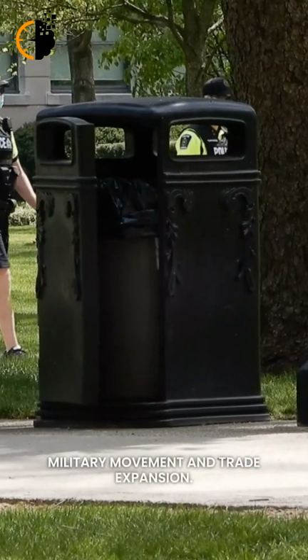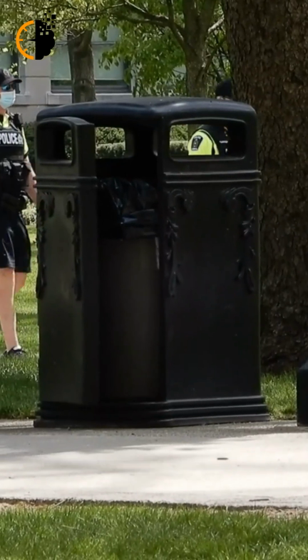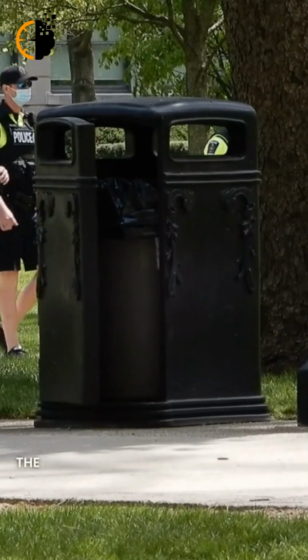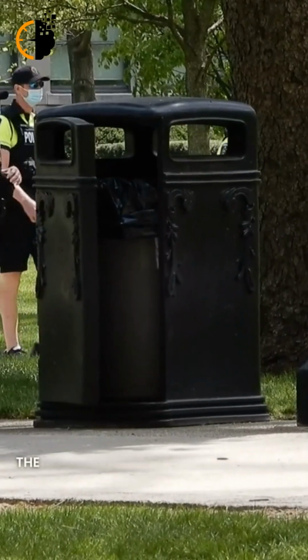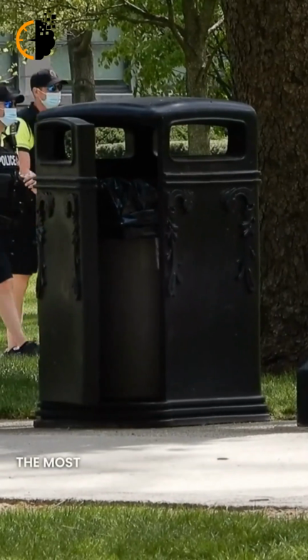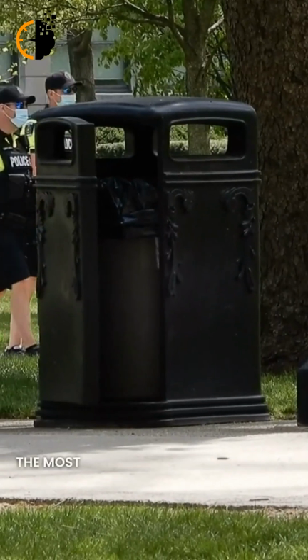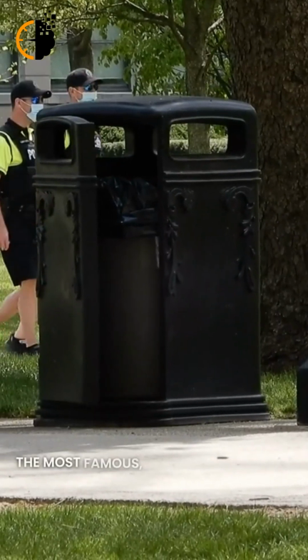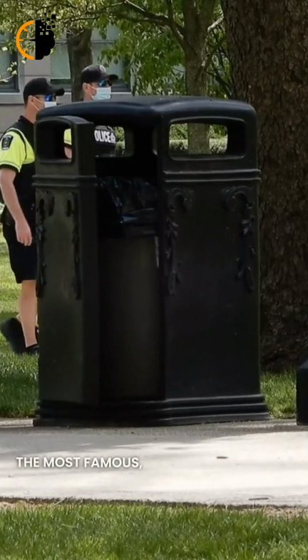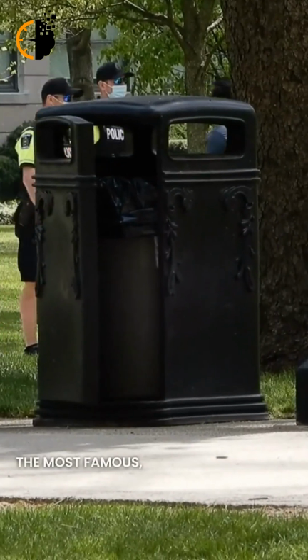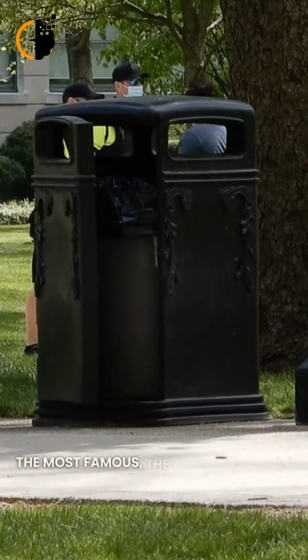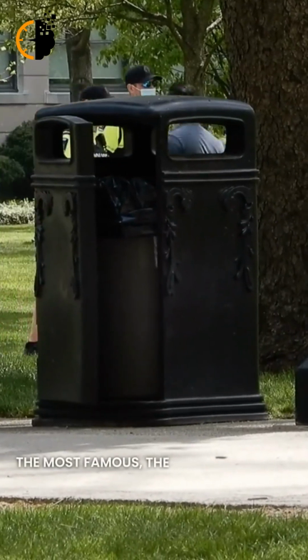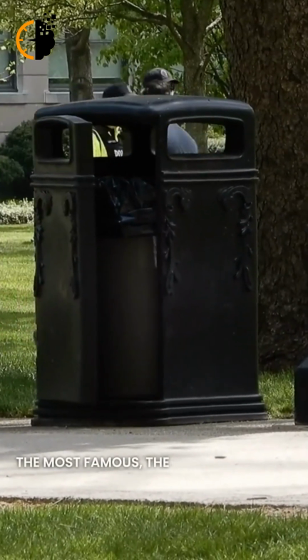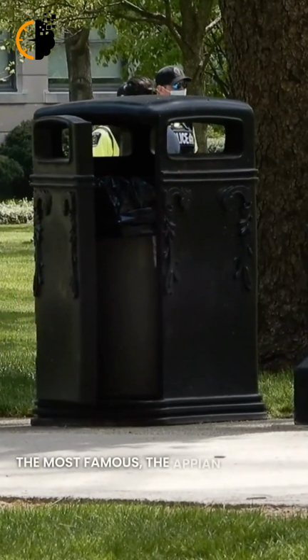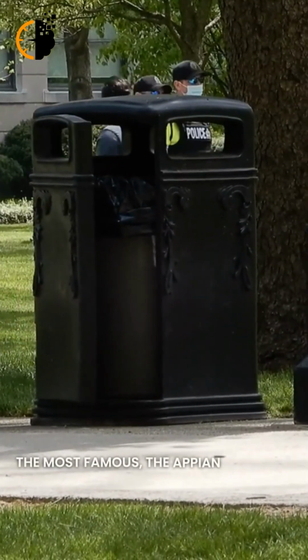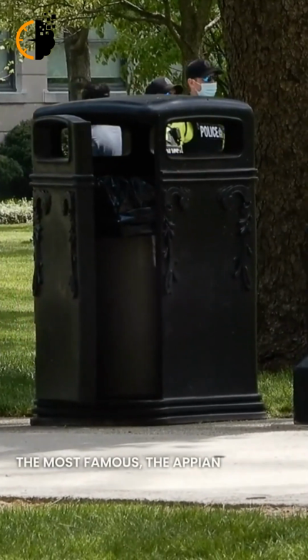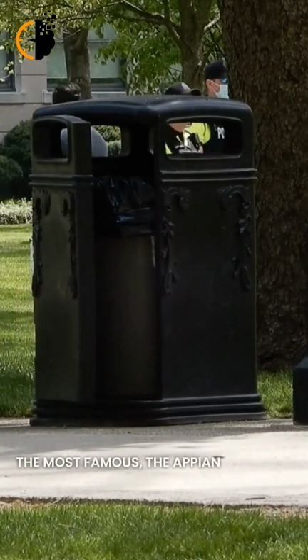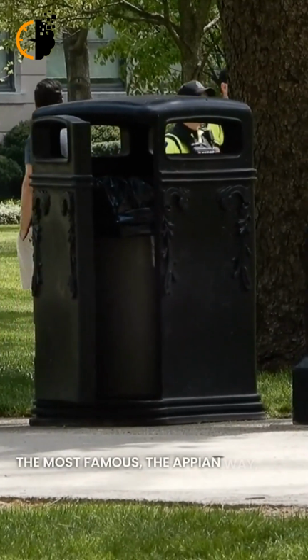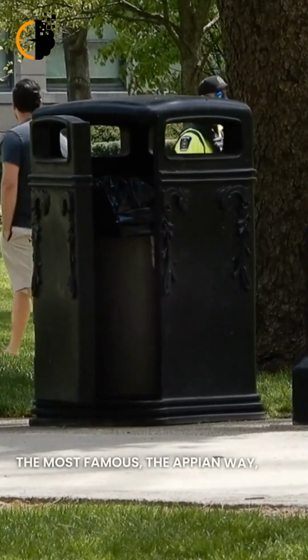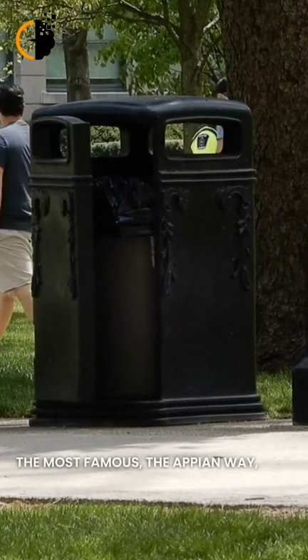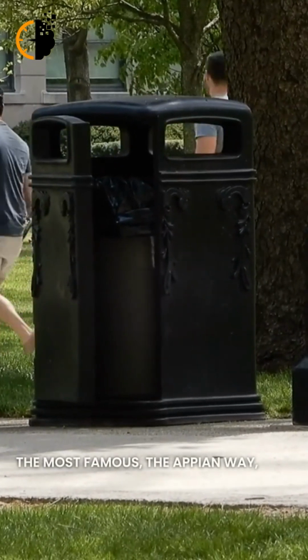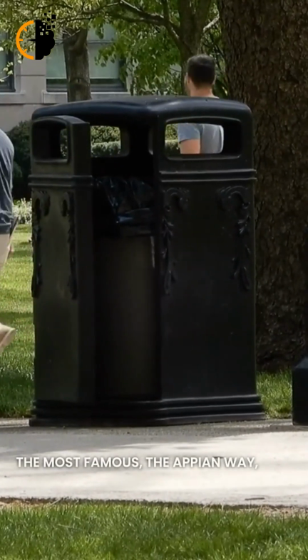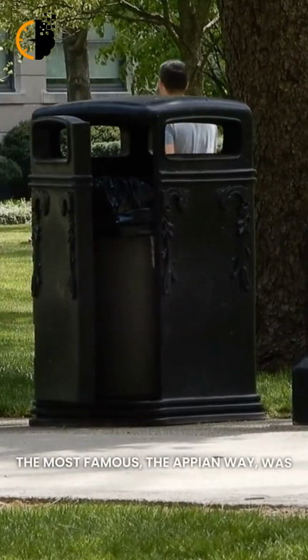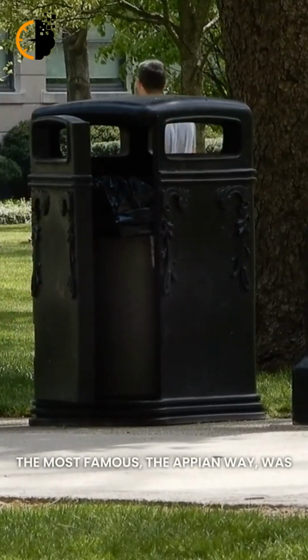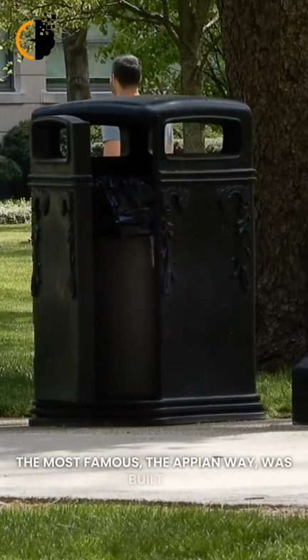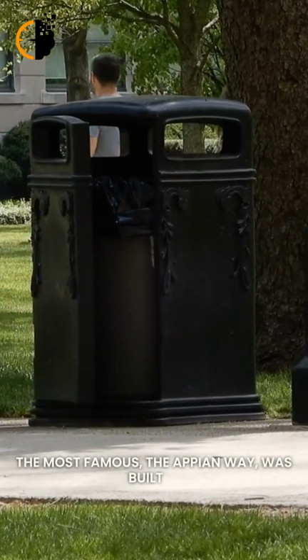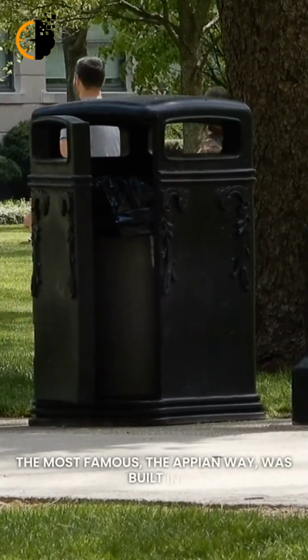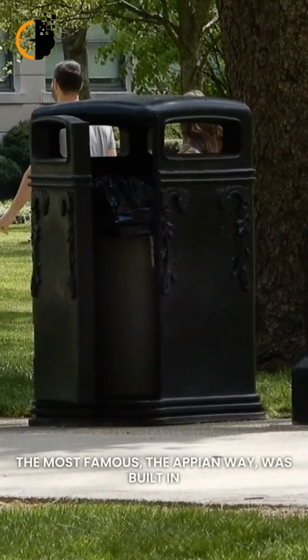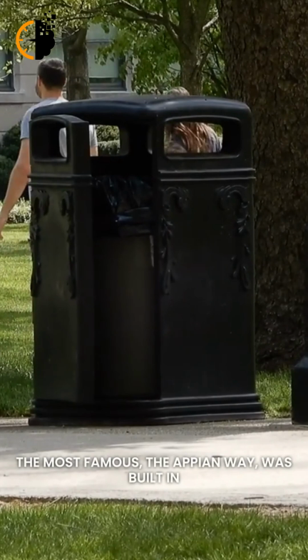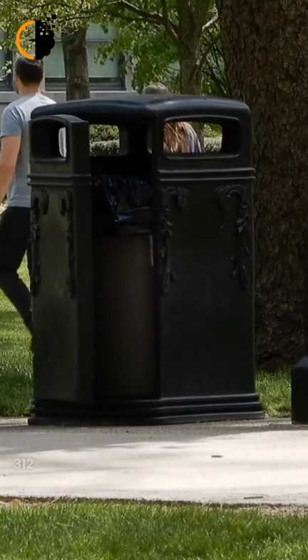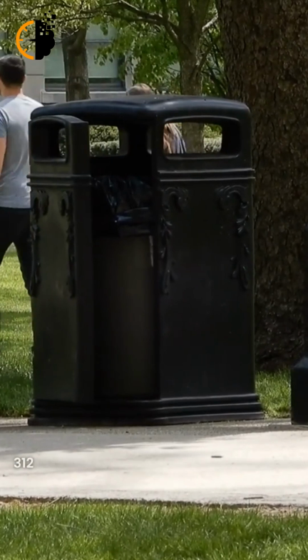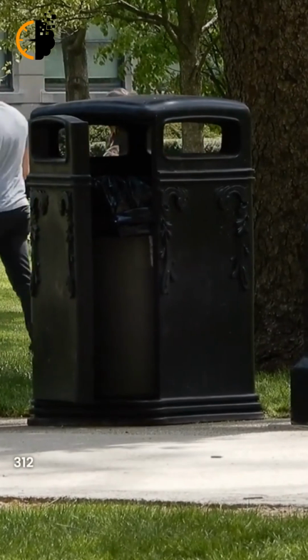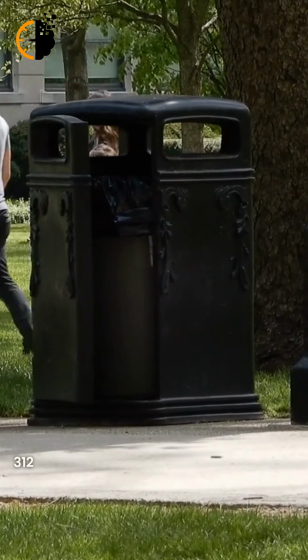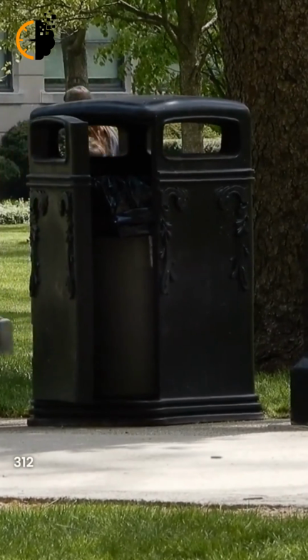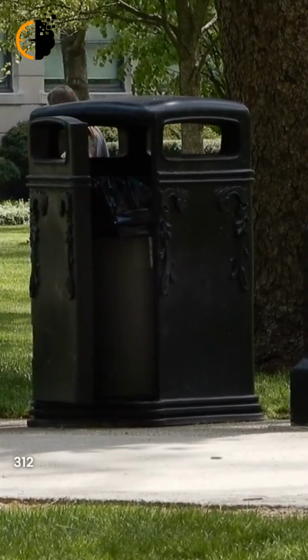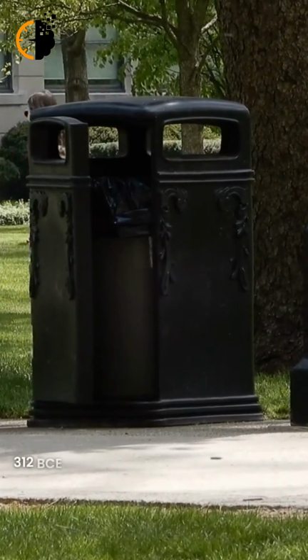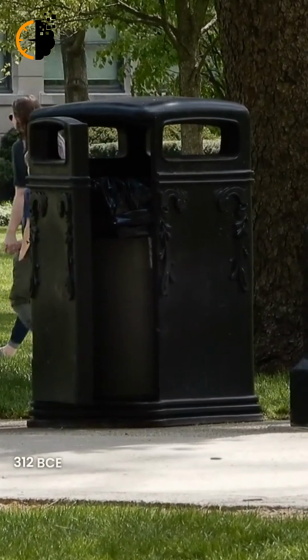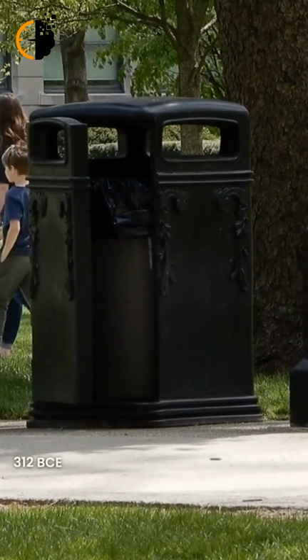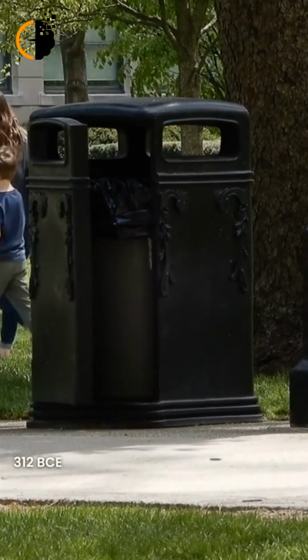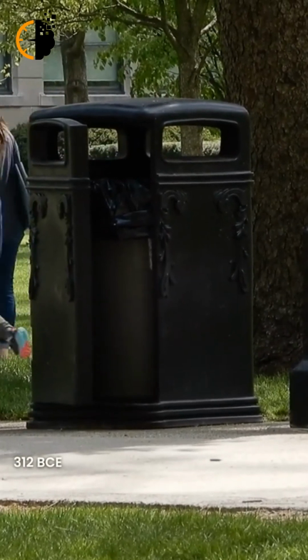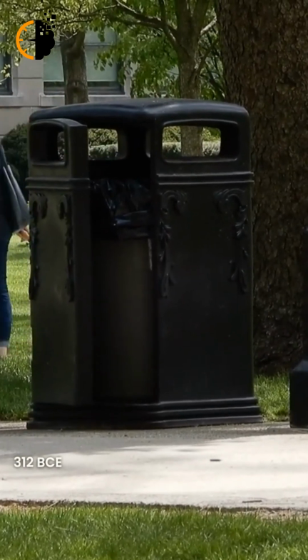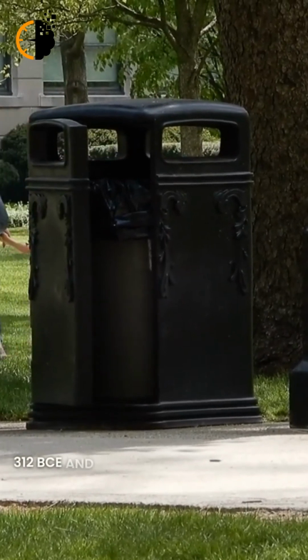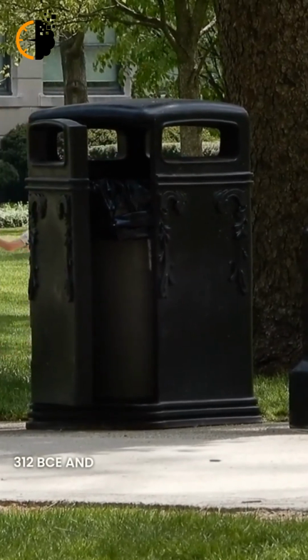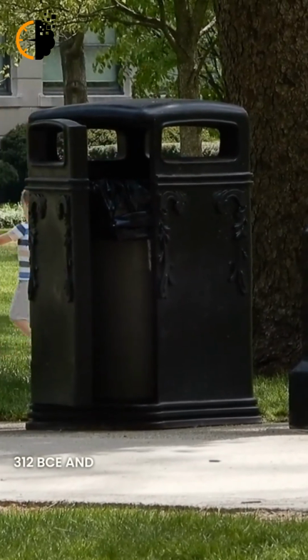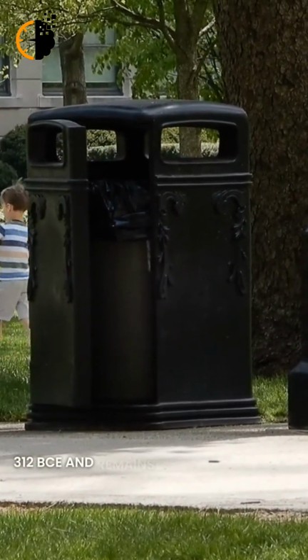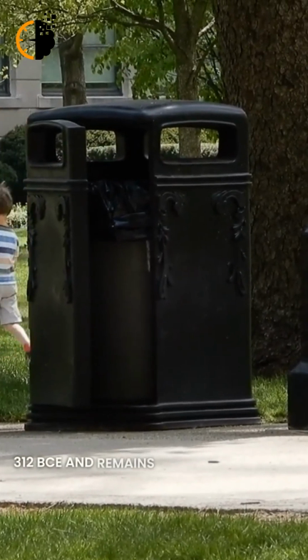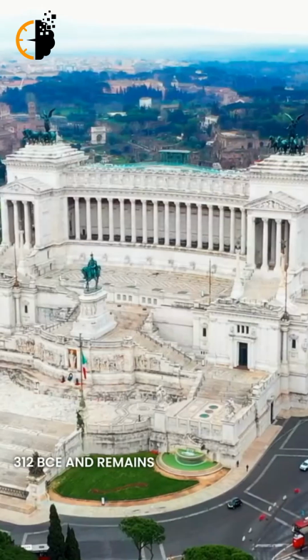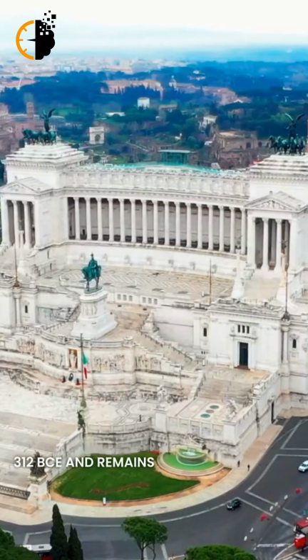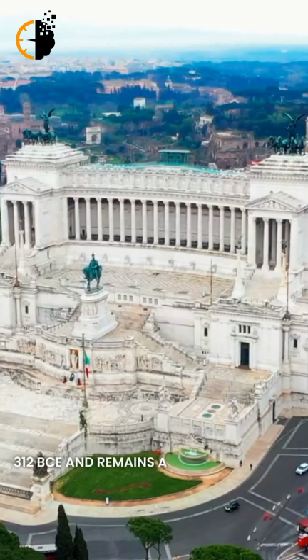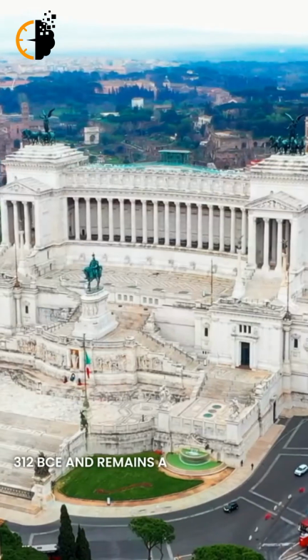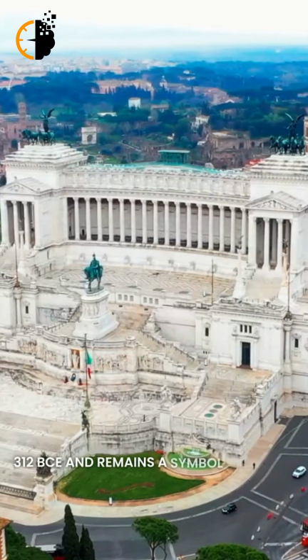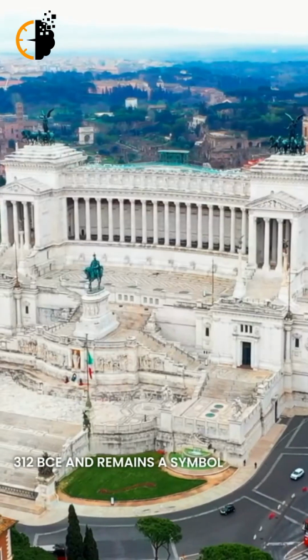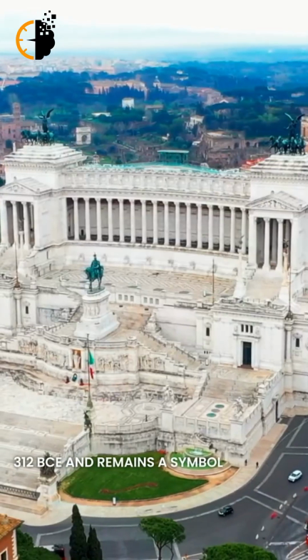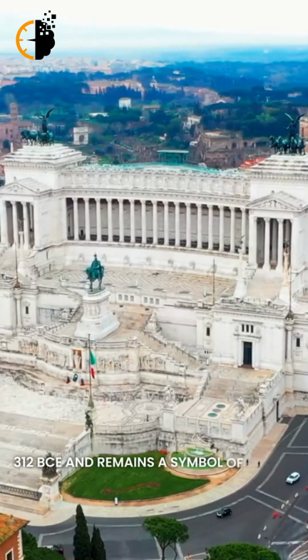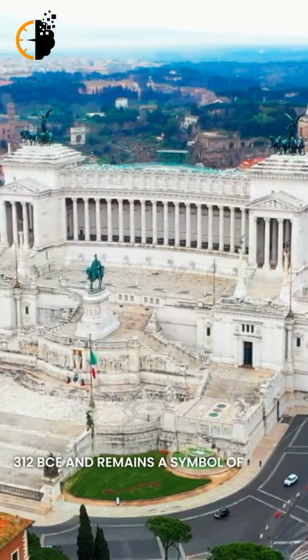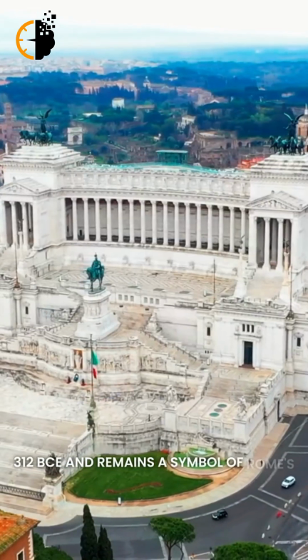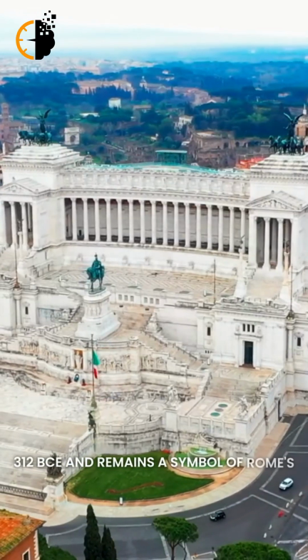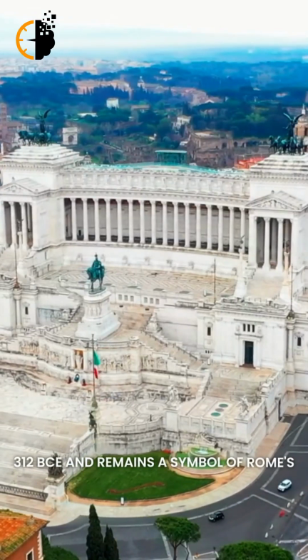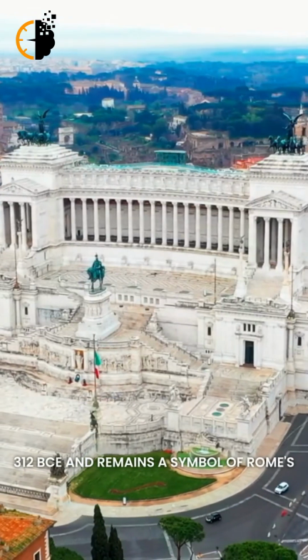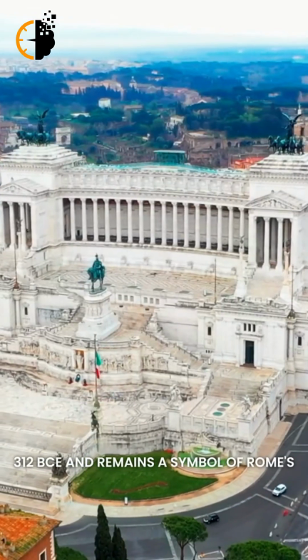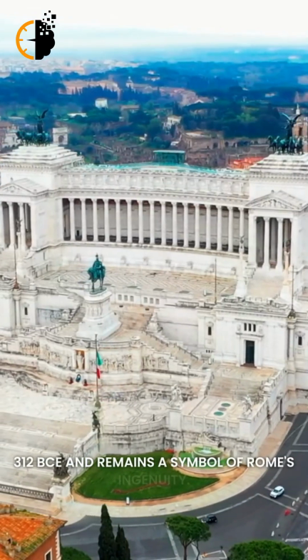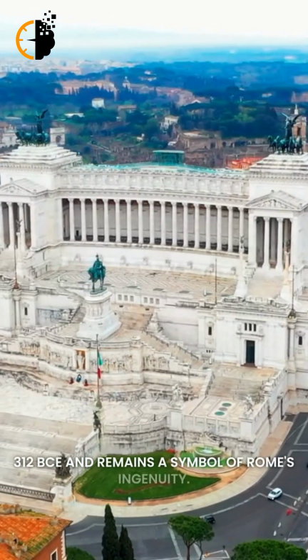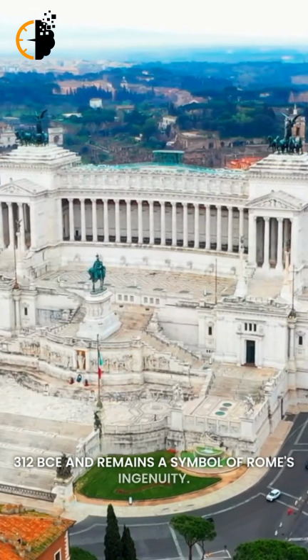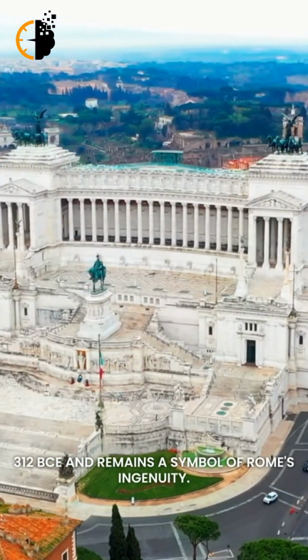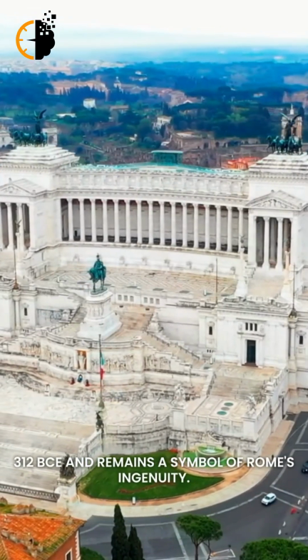The most famous, the Appian Way, was built in 312 BCE and remains a symbol of Rome's ingenuity.